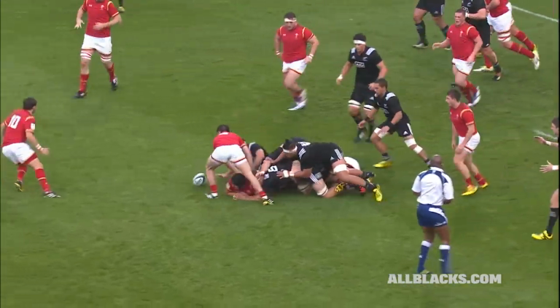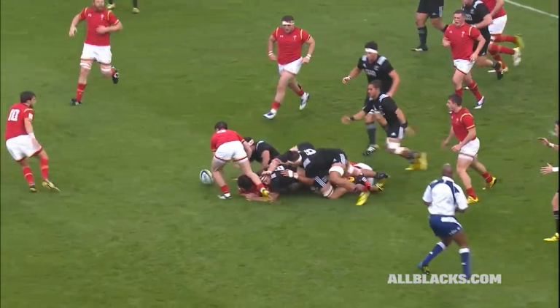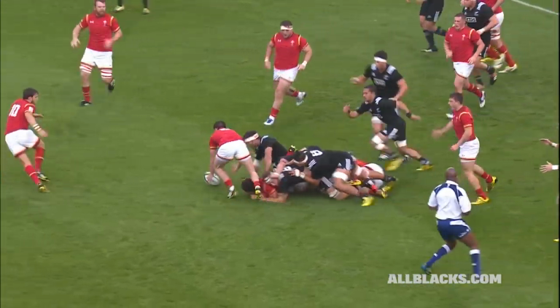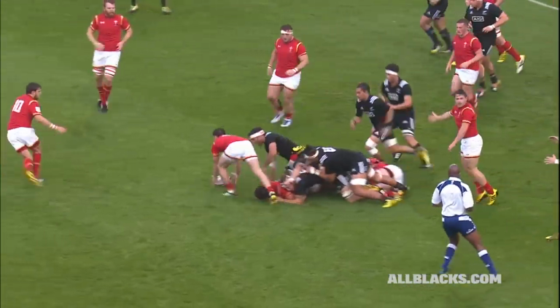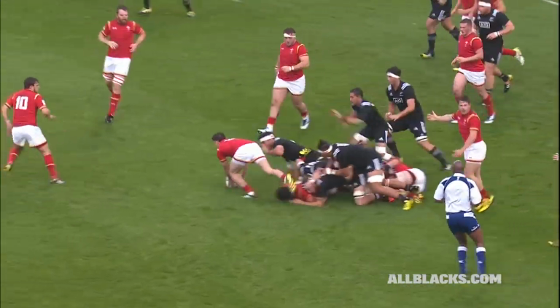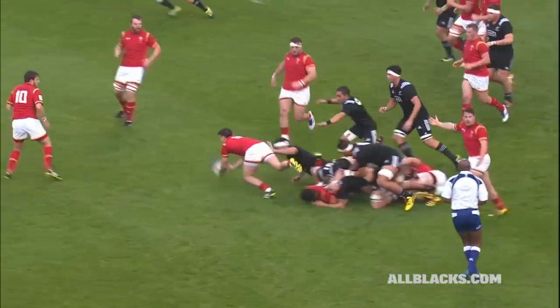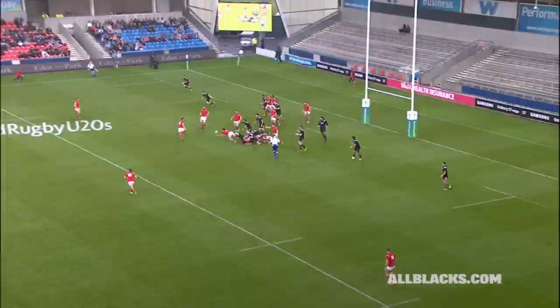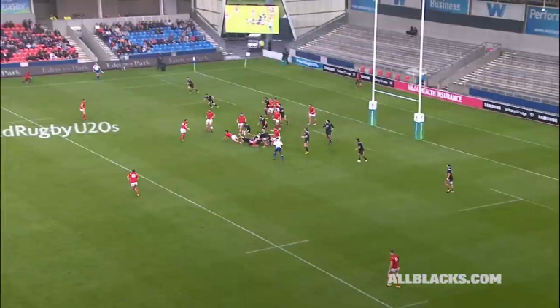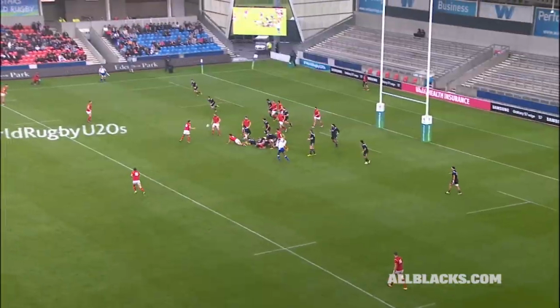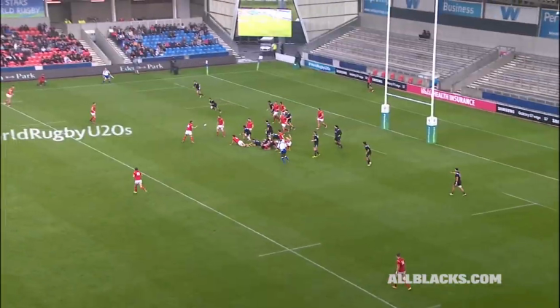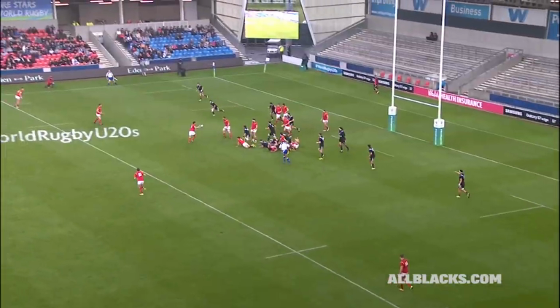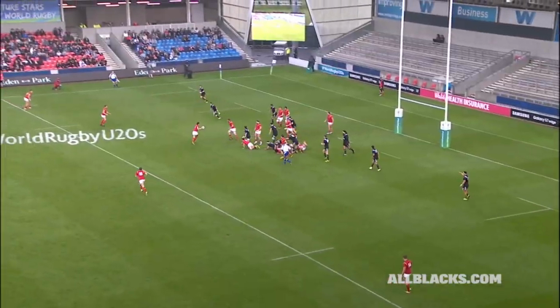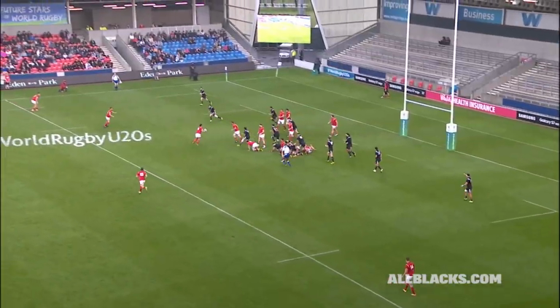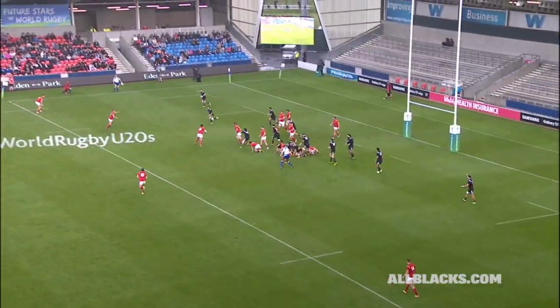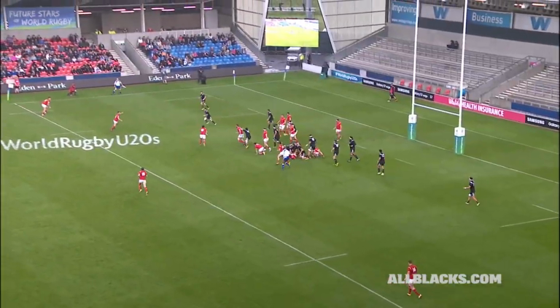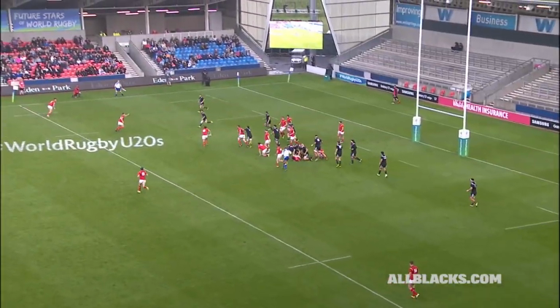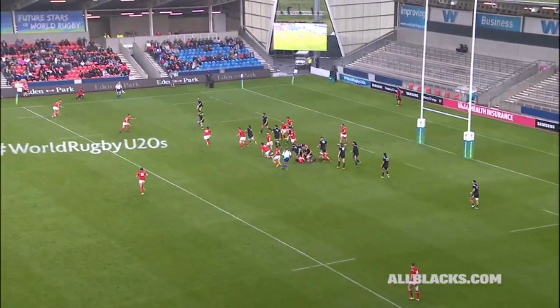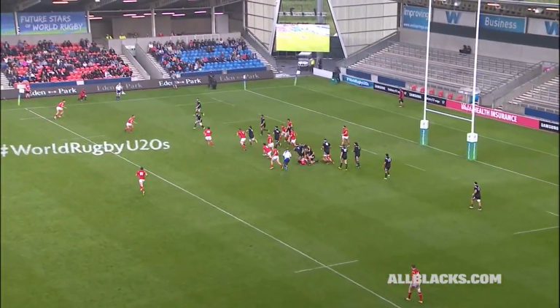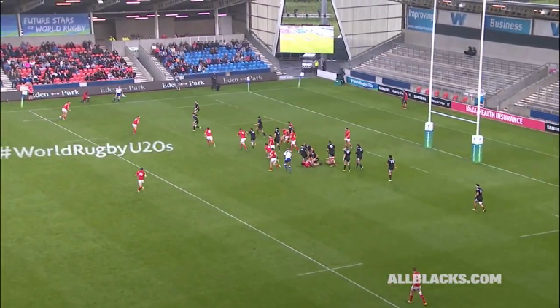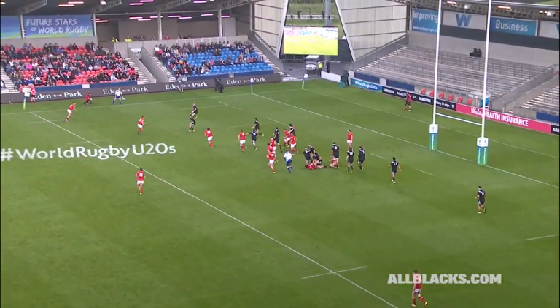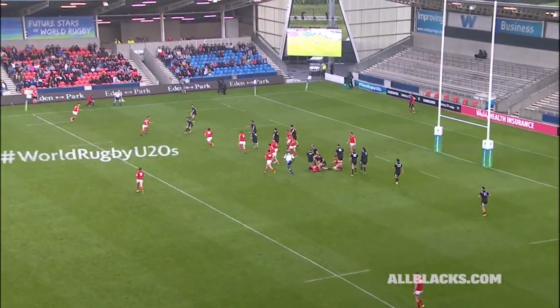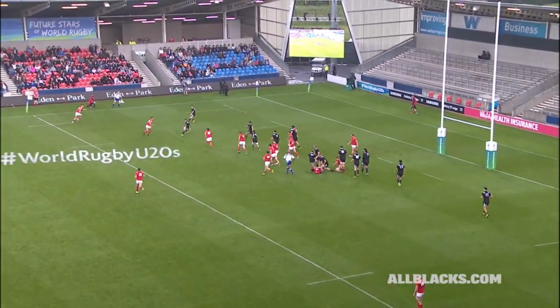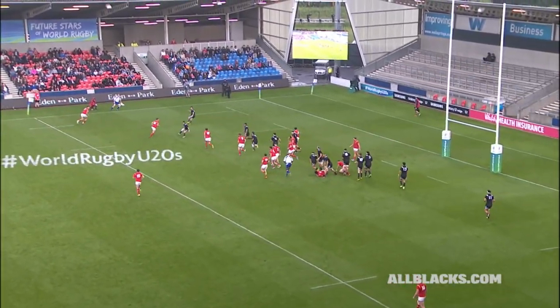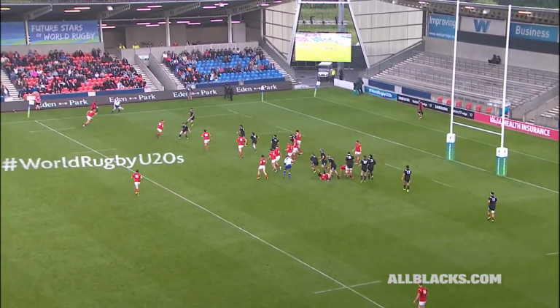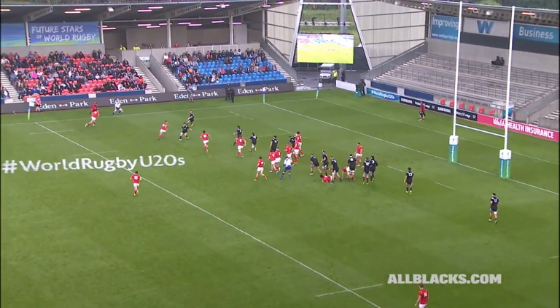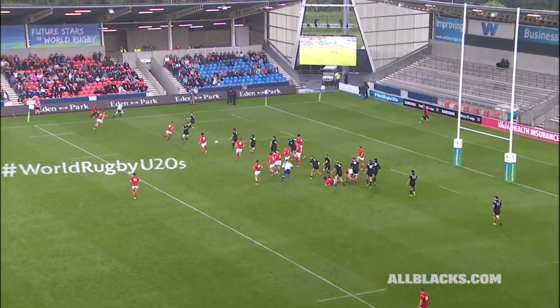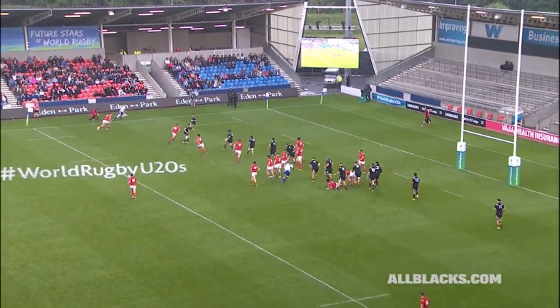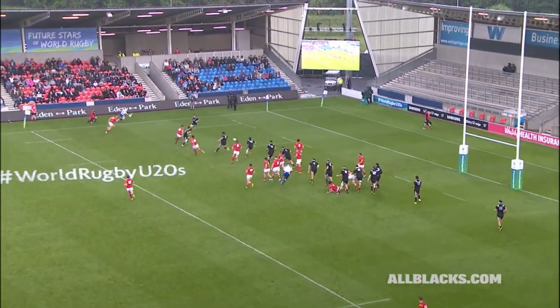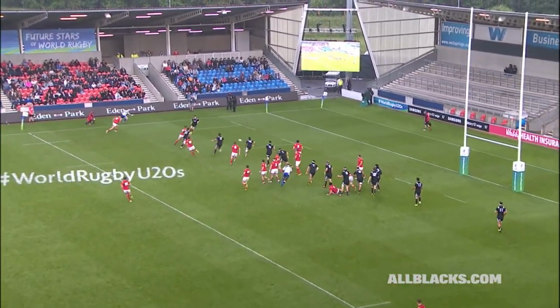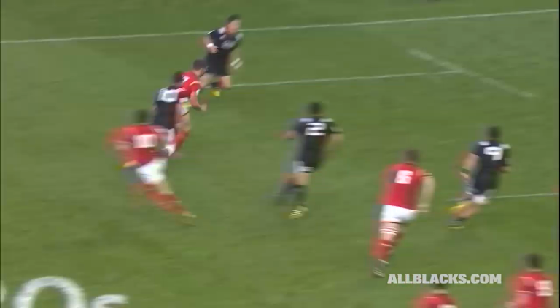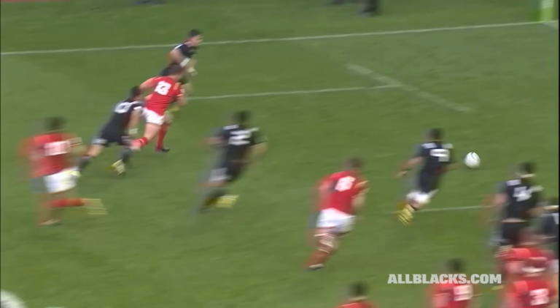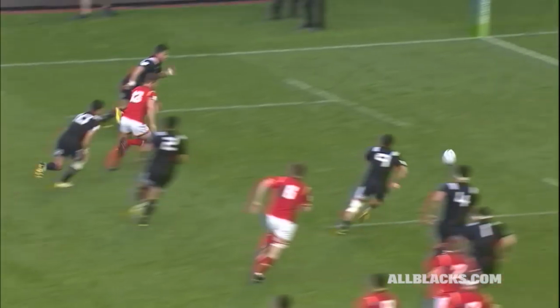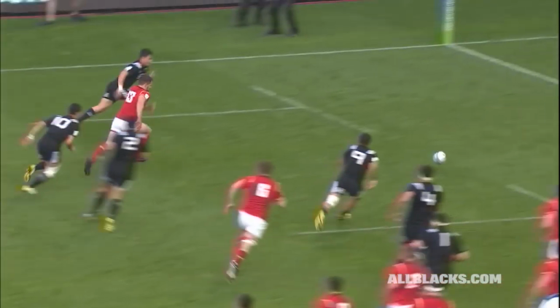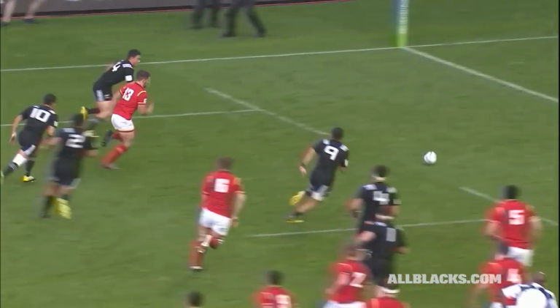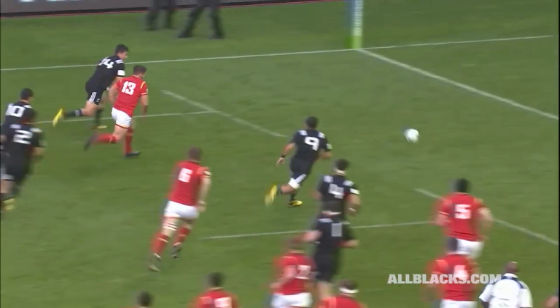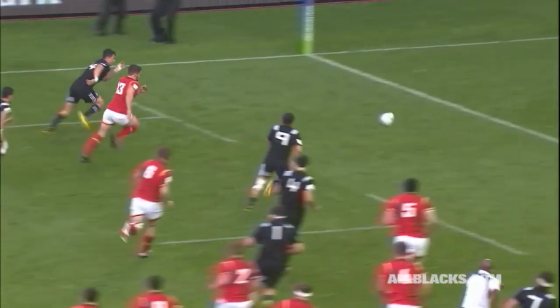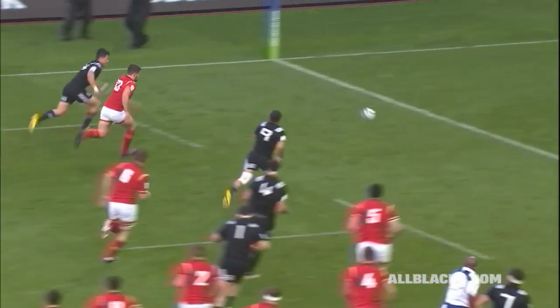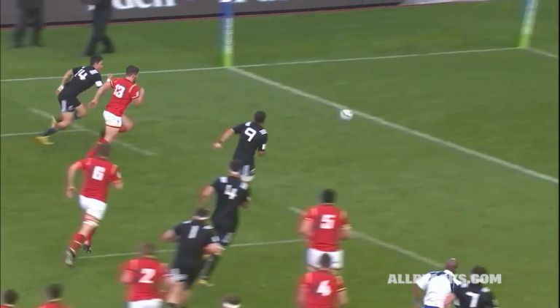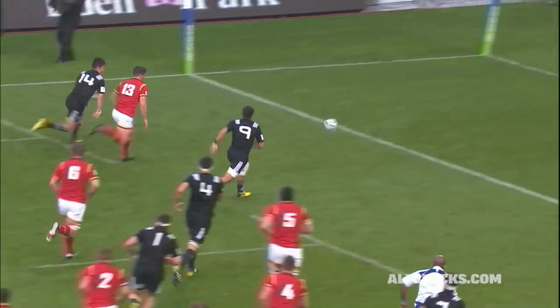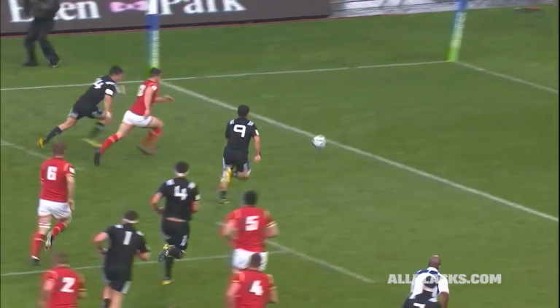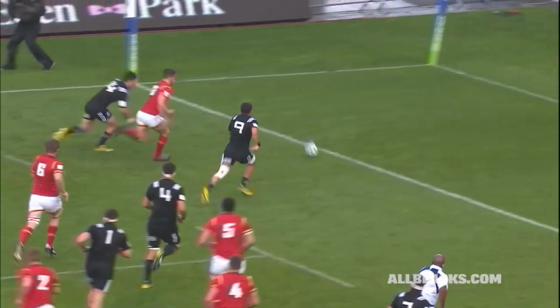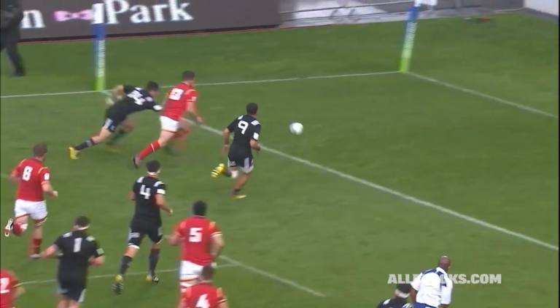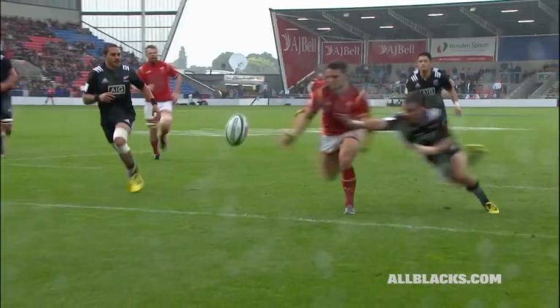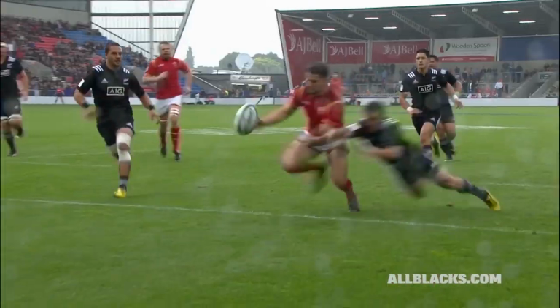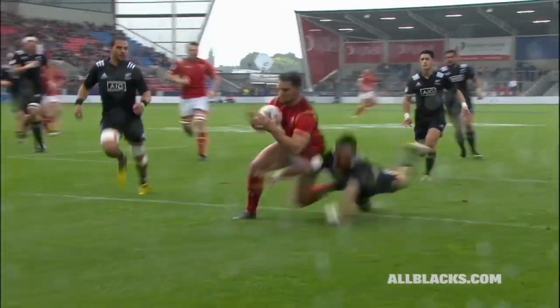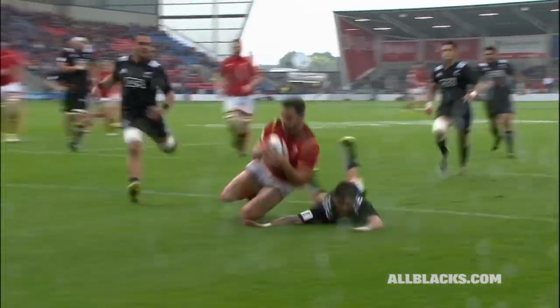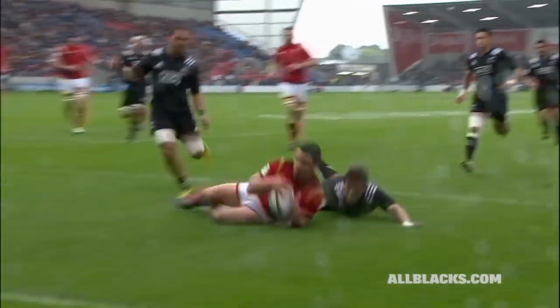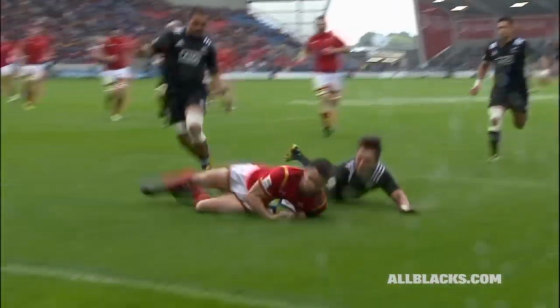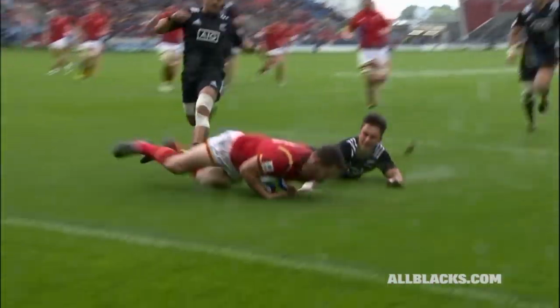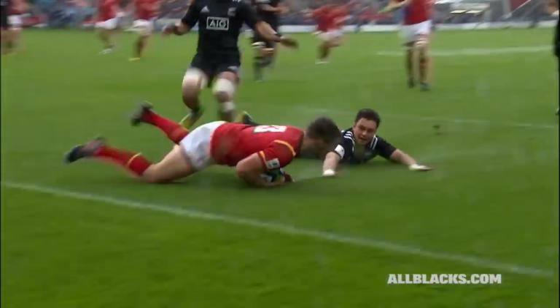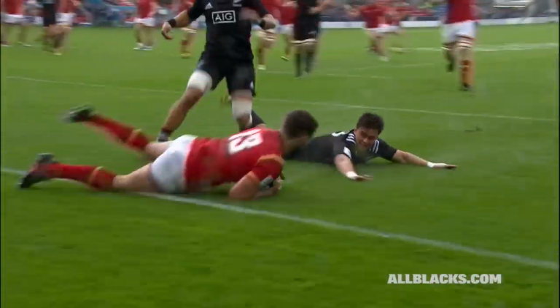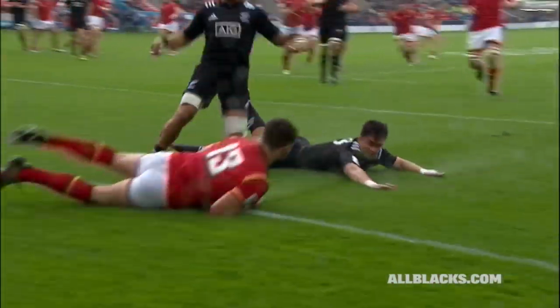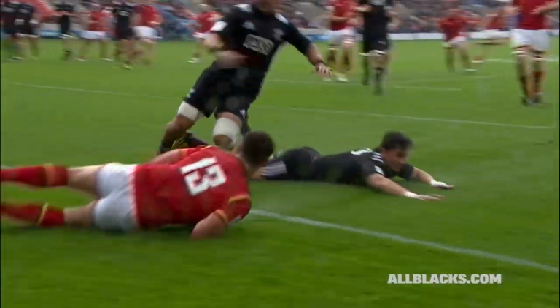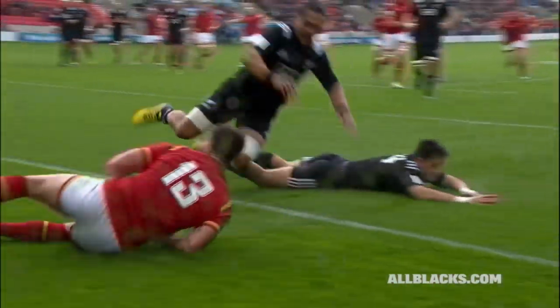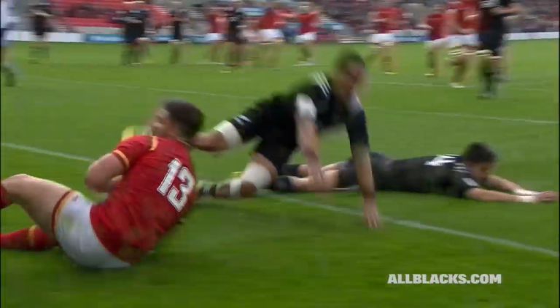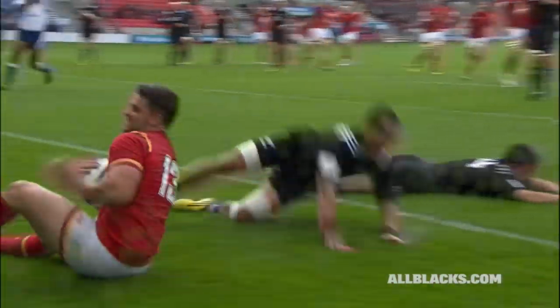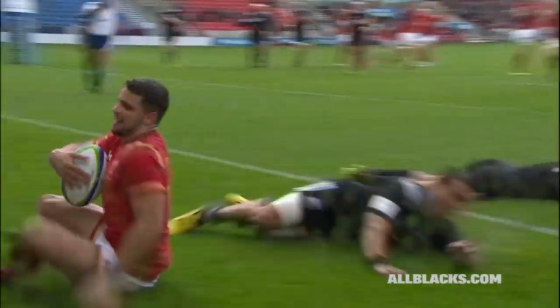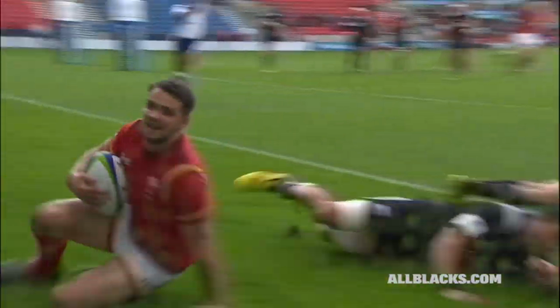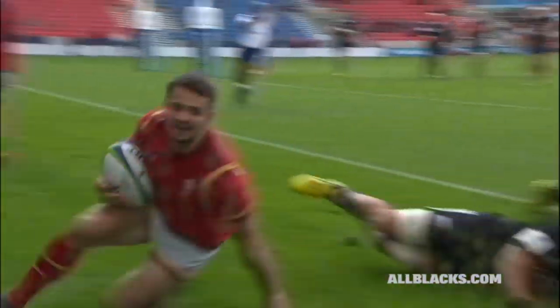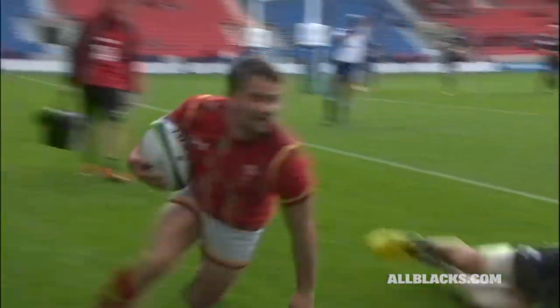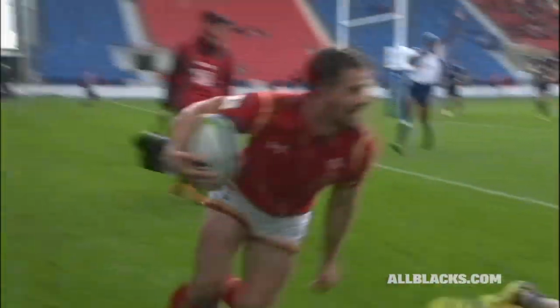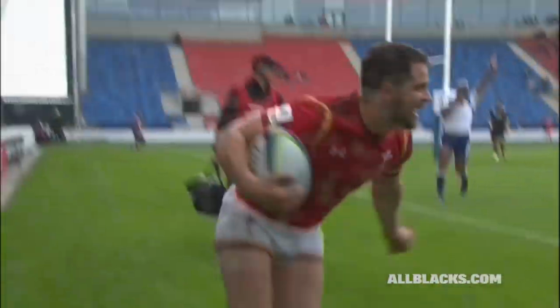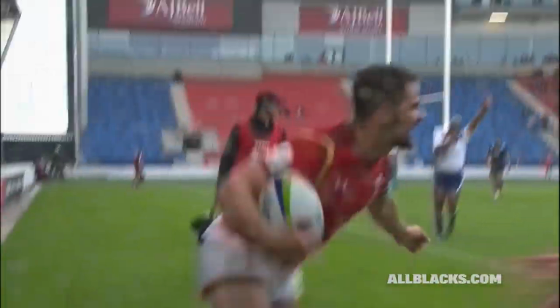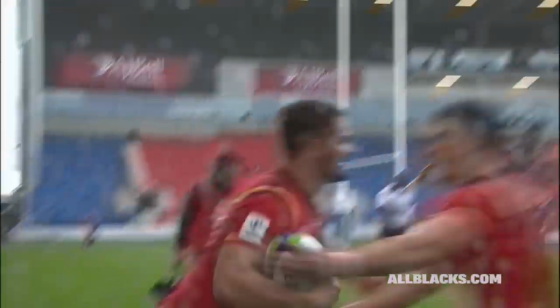Good work by New Zealand but it's still there for Wales. Jones may well spot a gap and needs little chips — and it's a try for Wales!